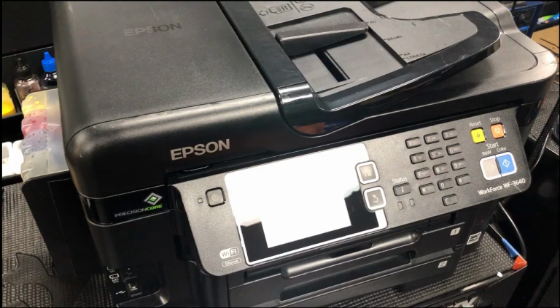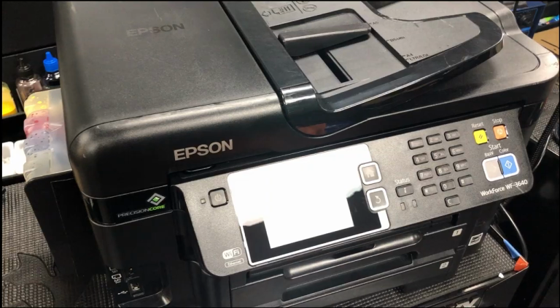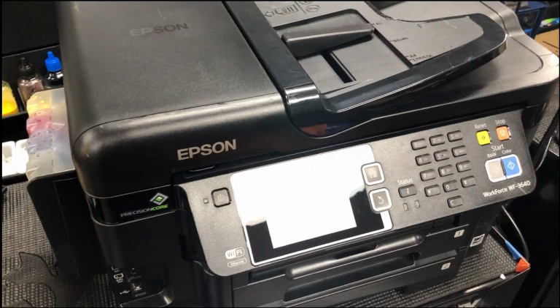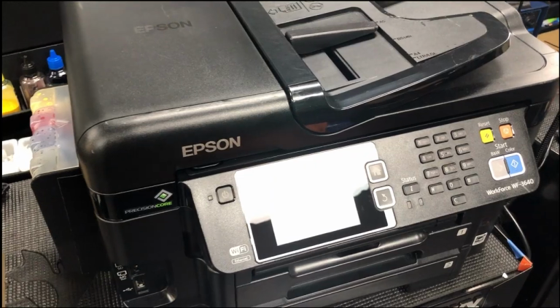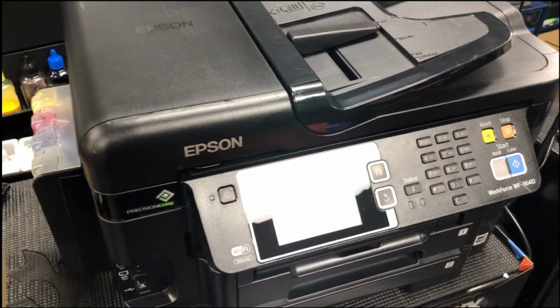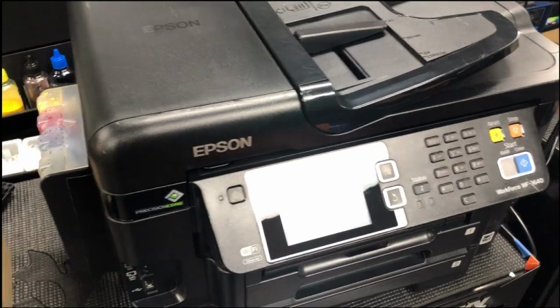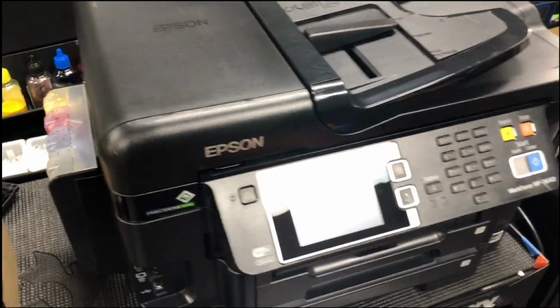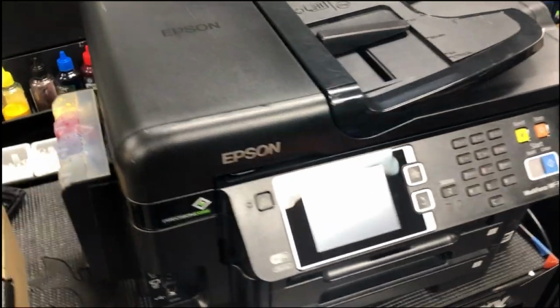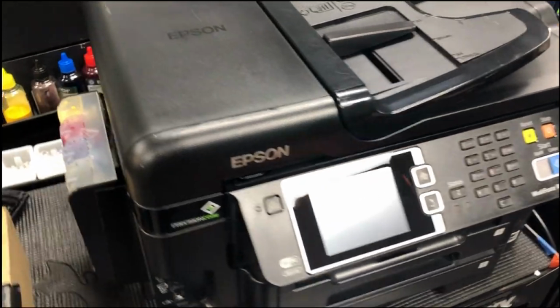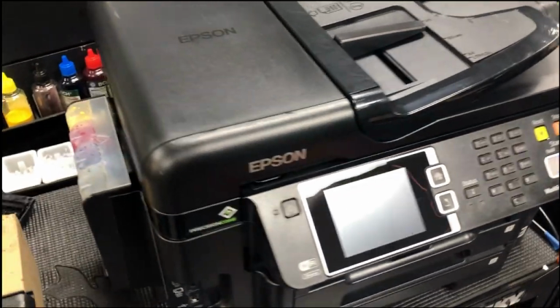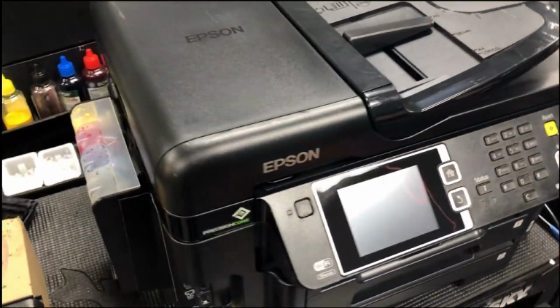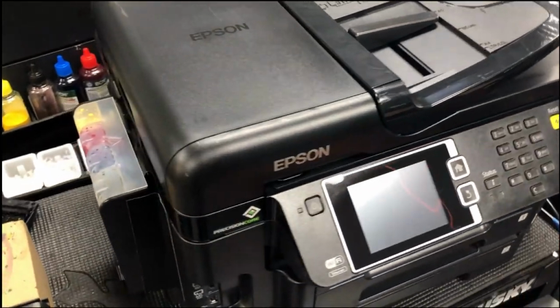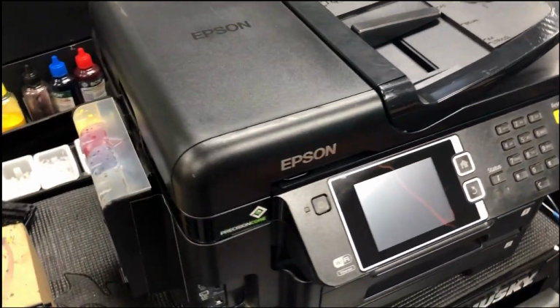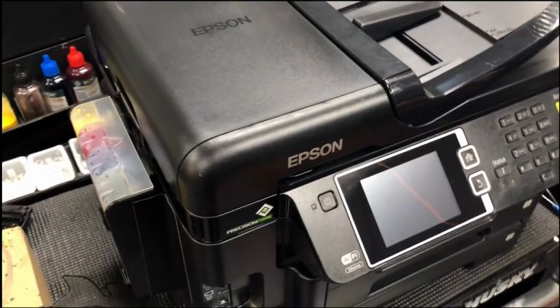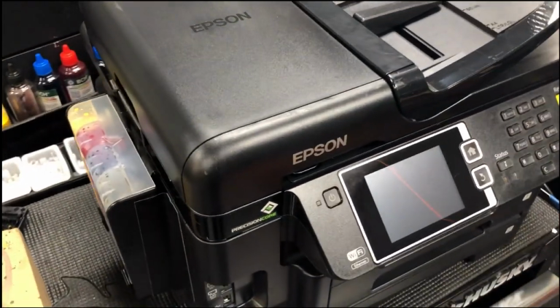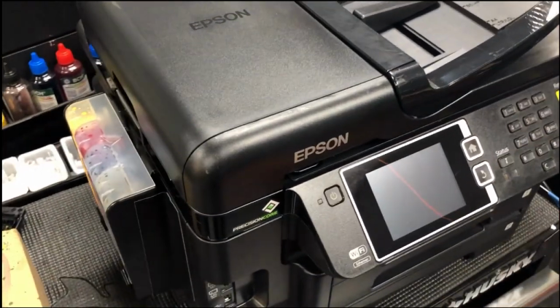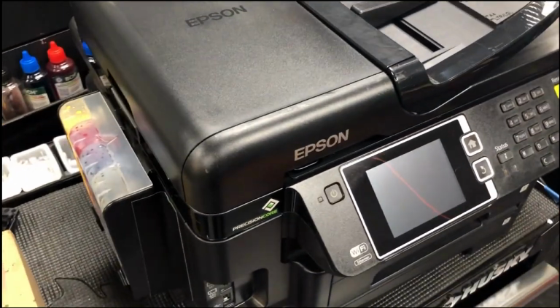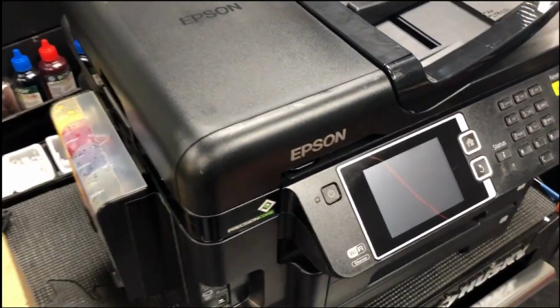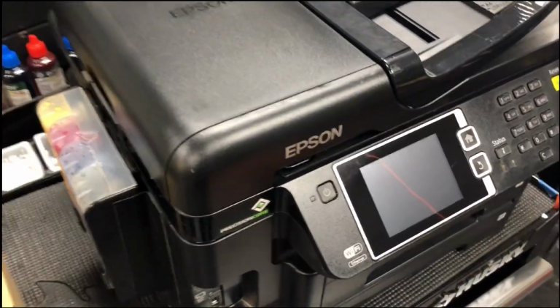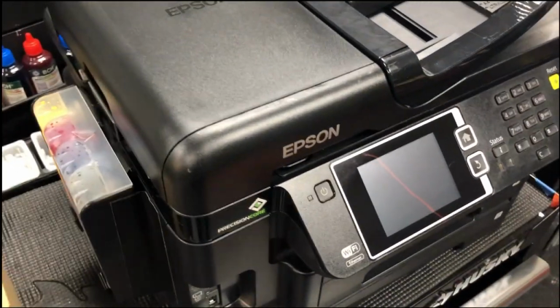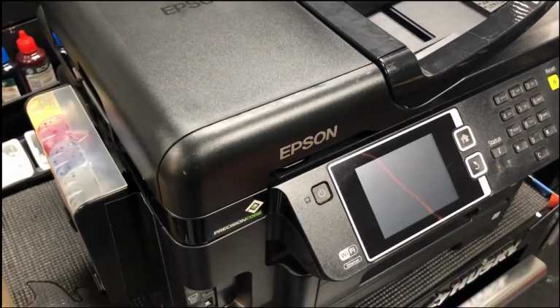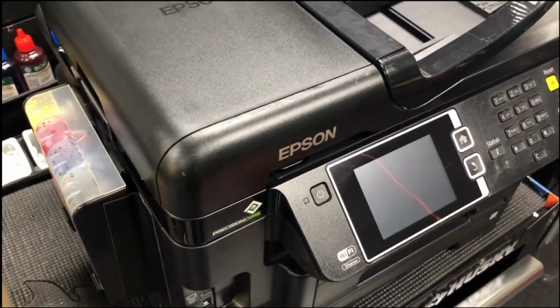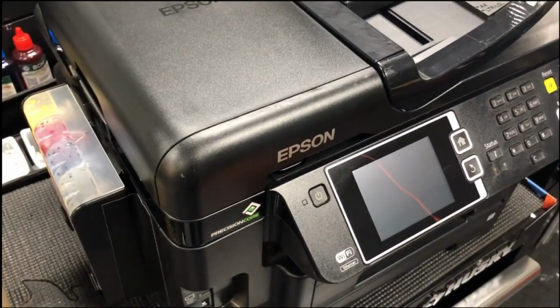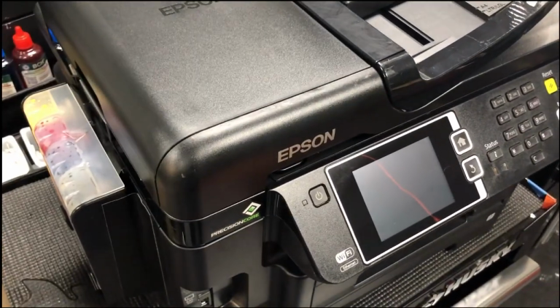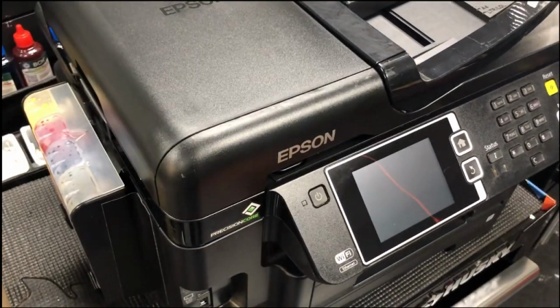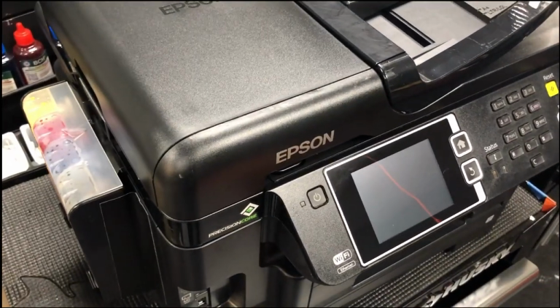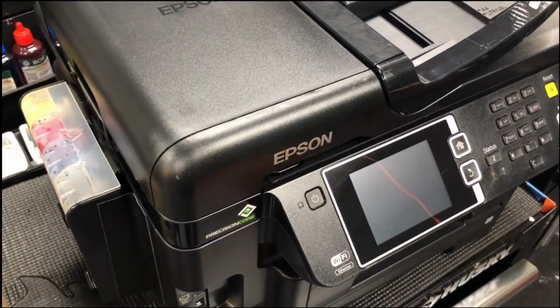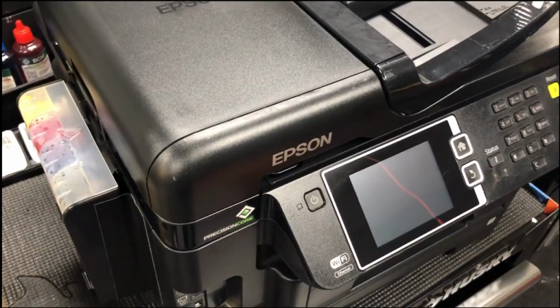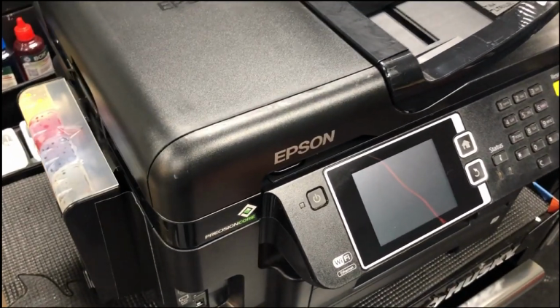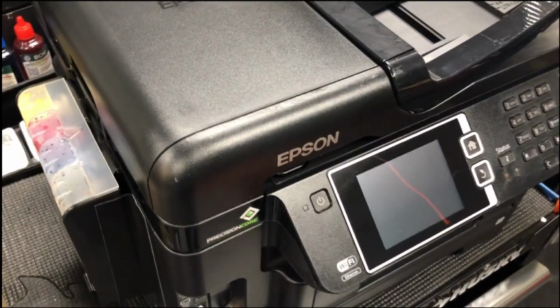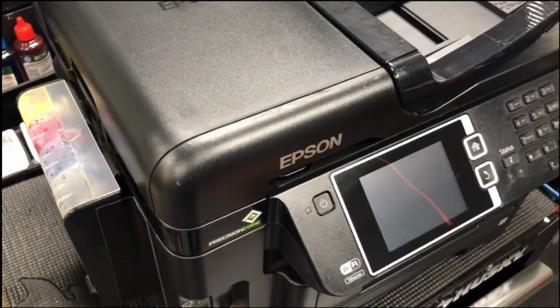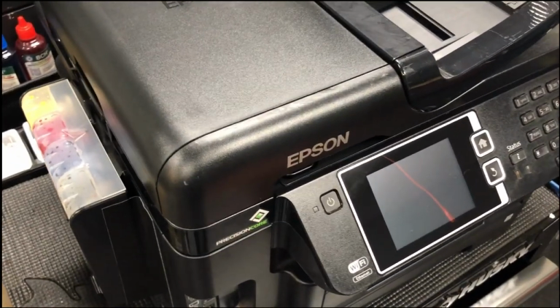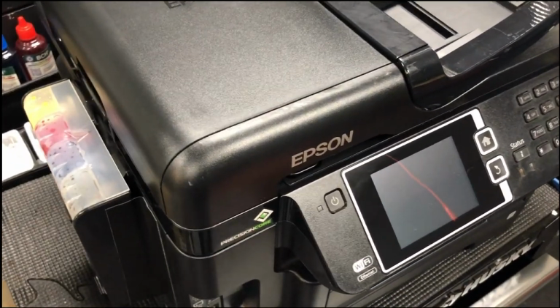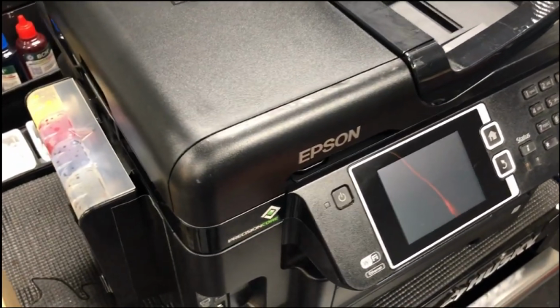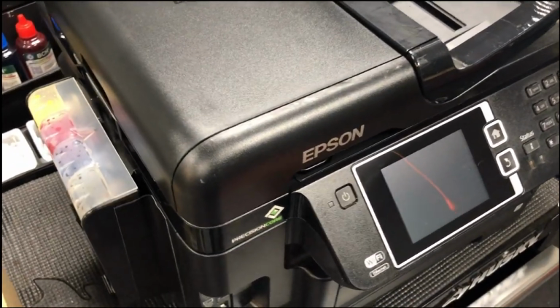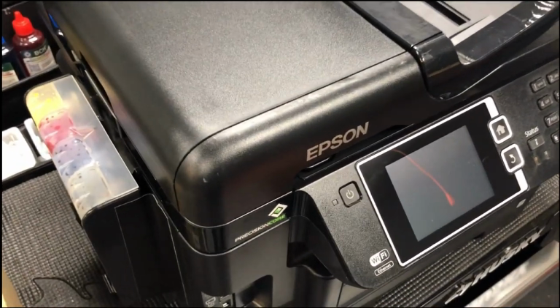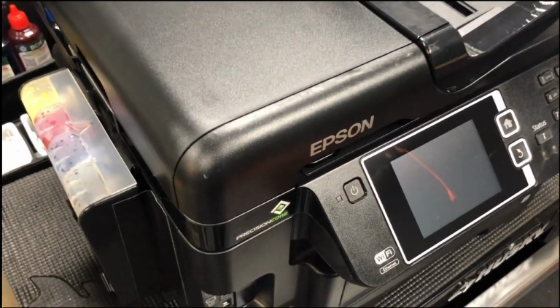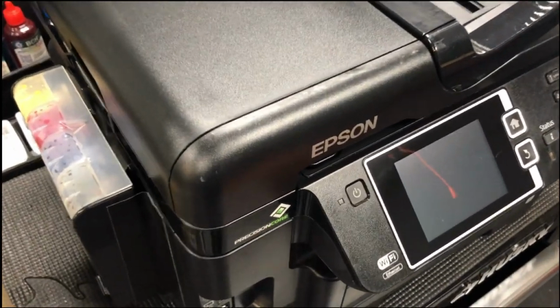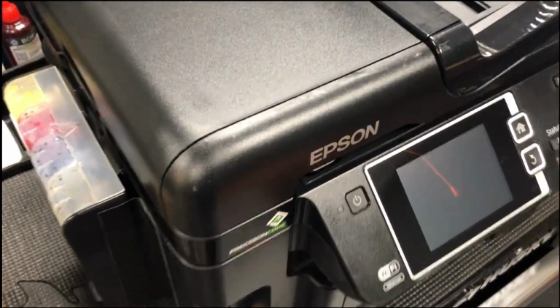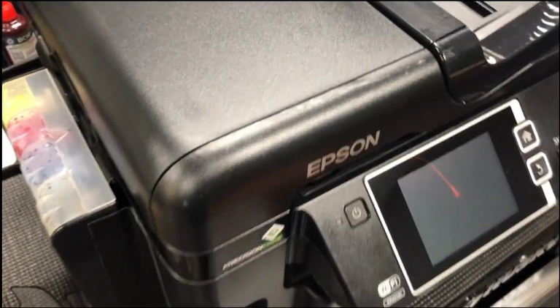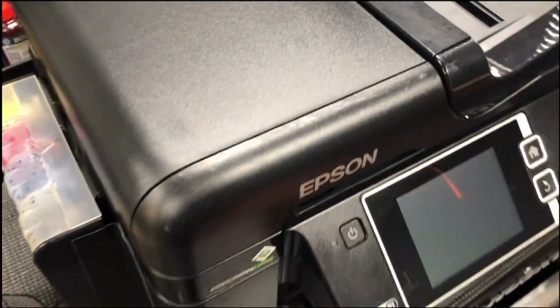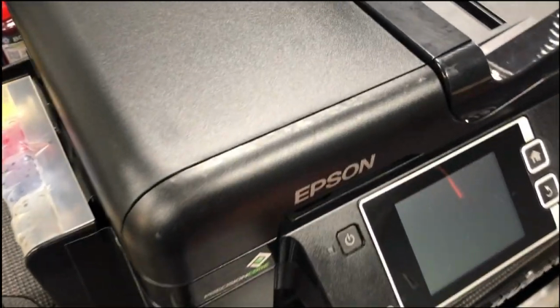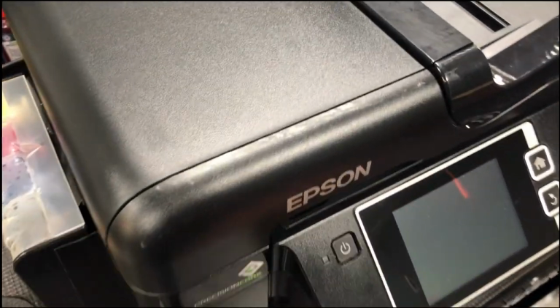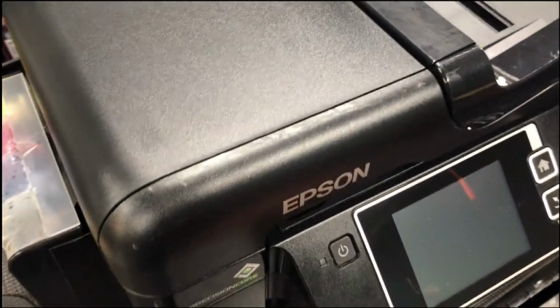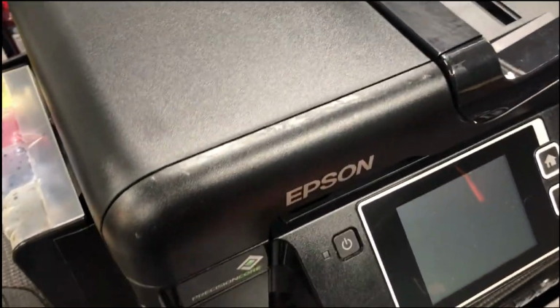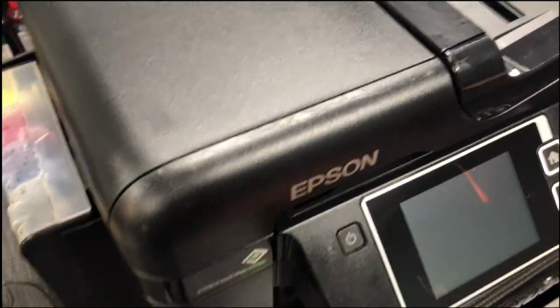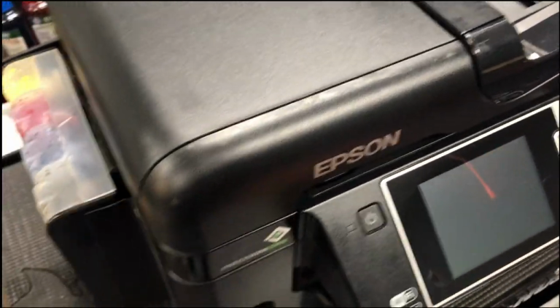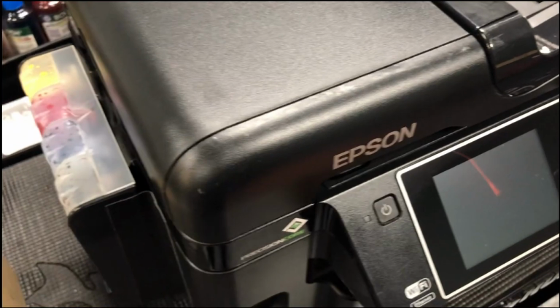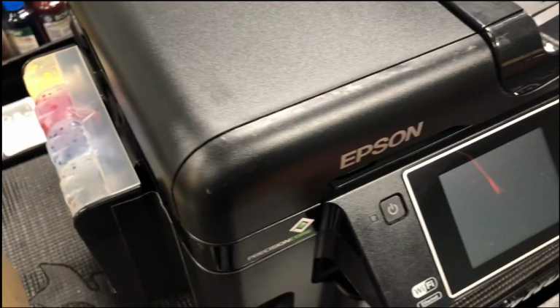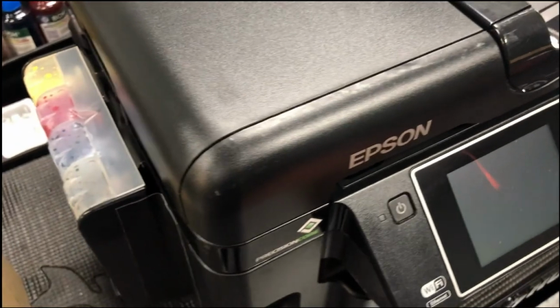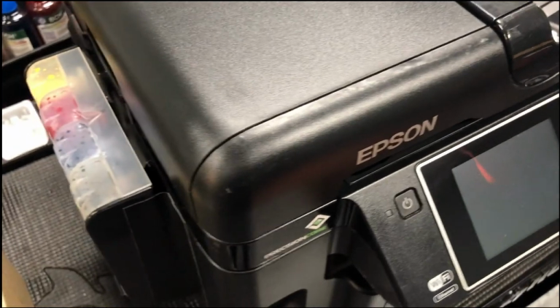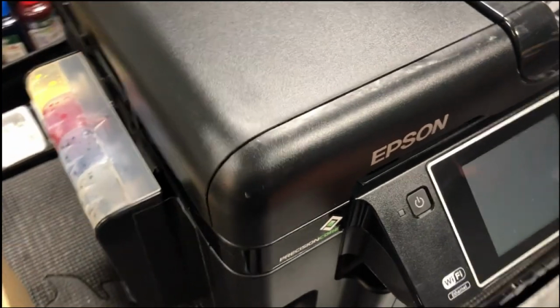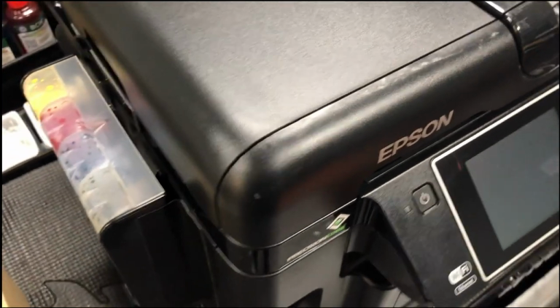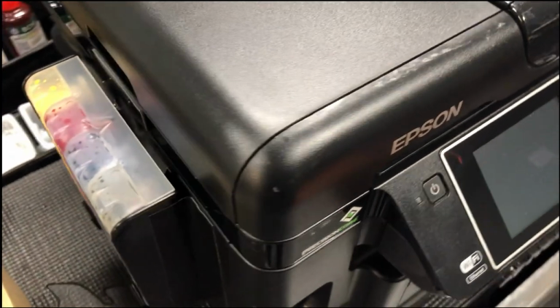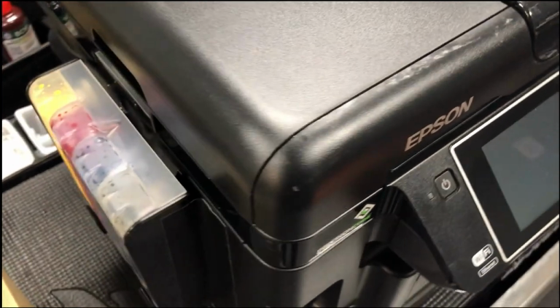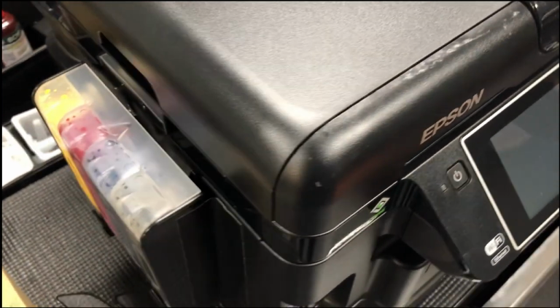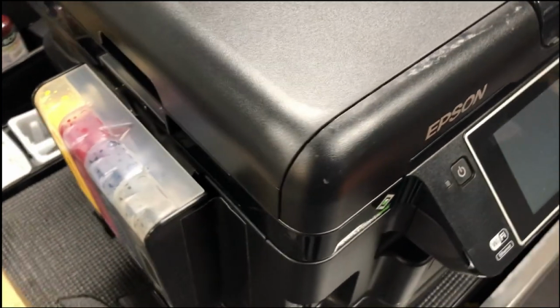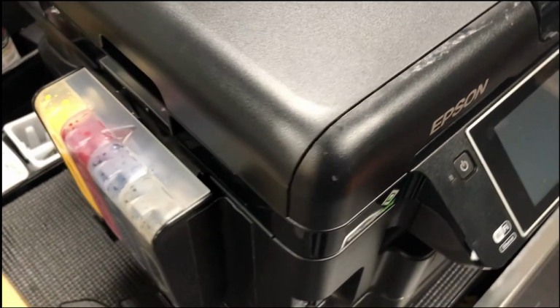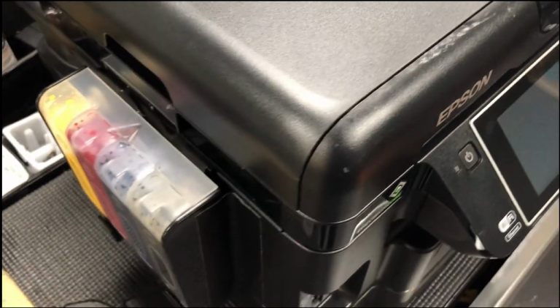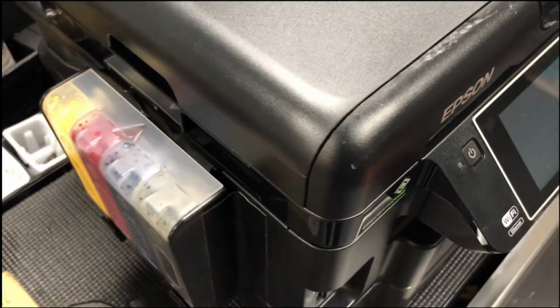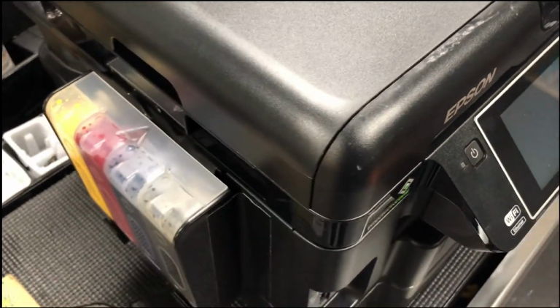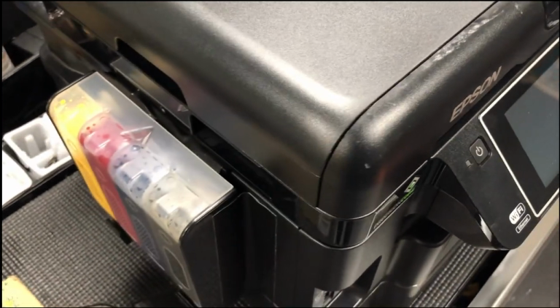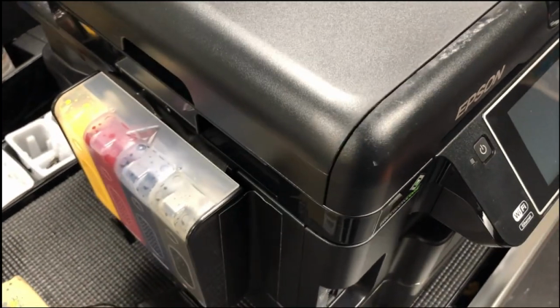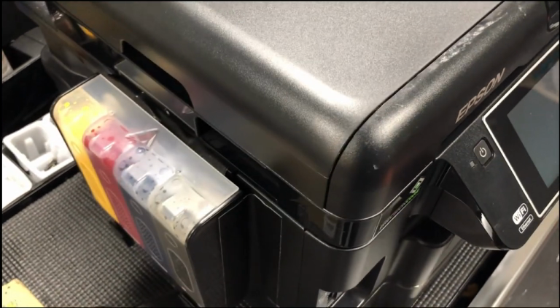Hi, this is Kevin. Today we talk about Epson's built-in print head cleaning function.